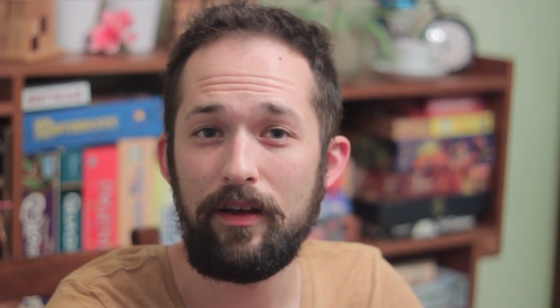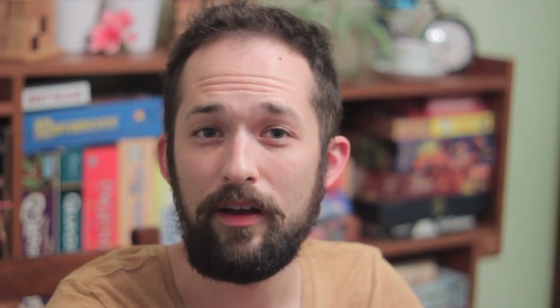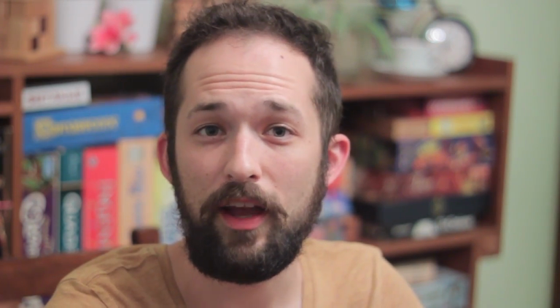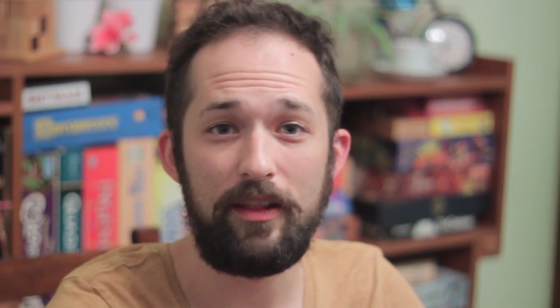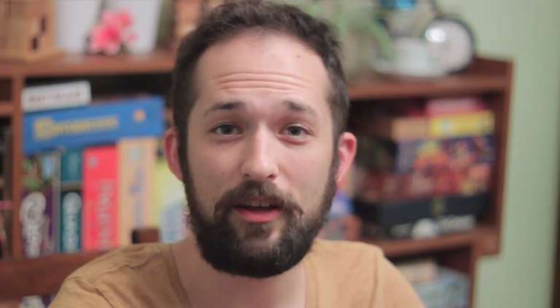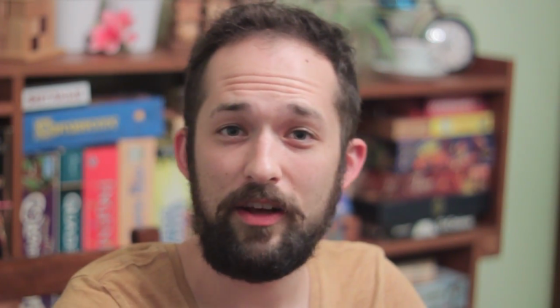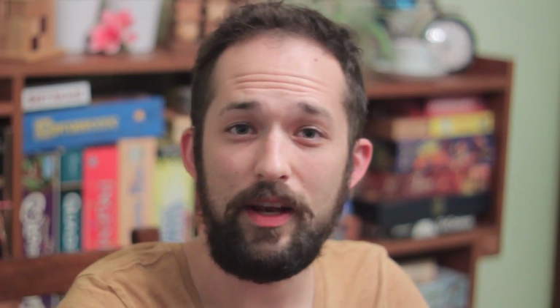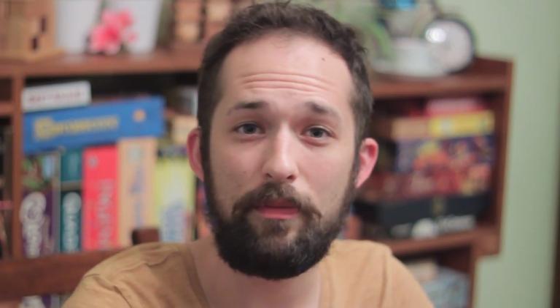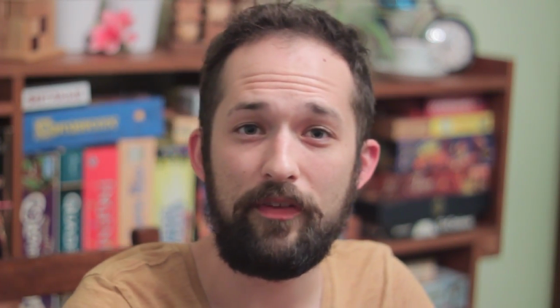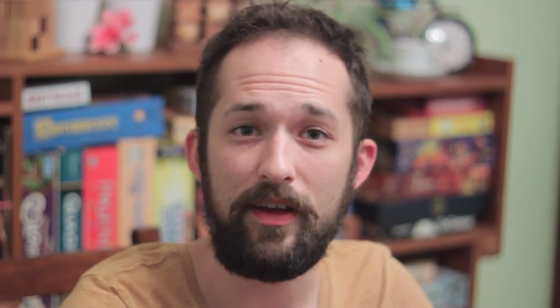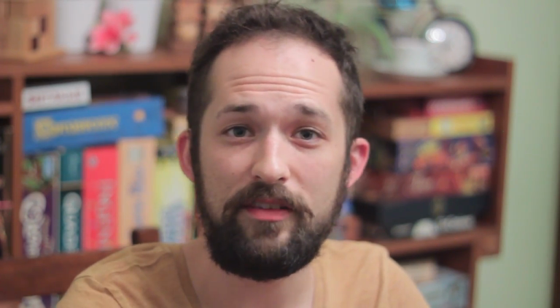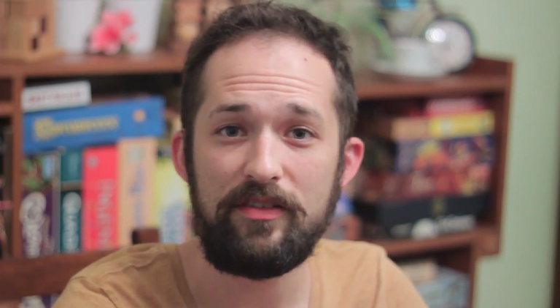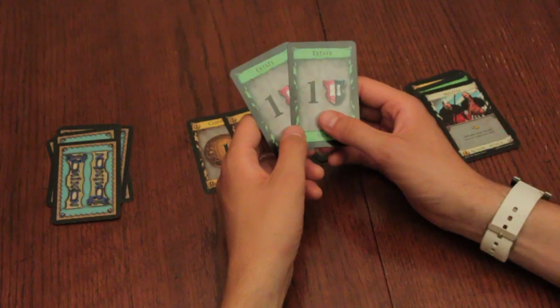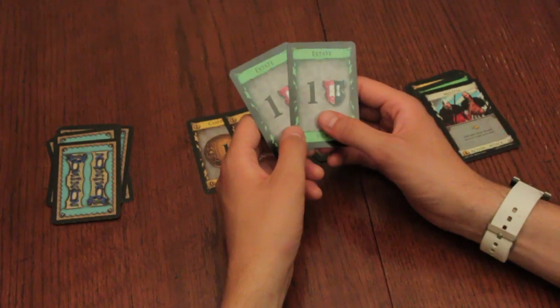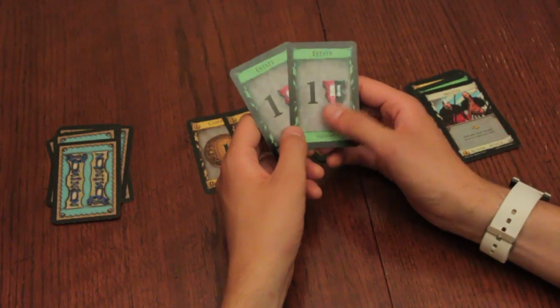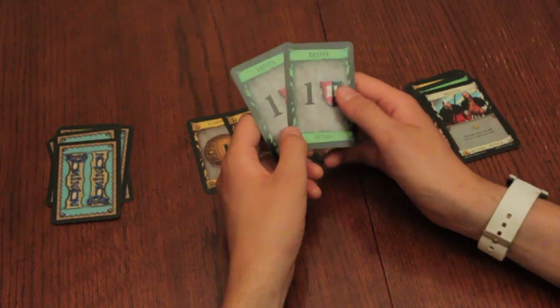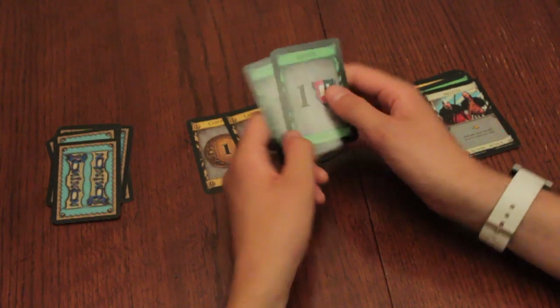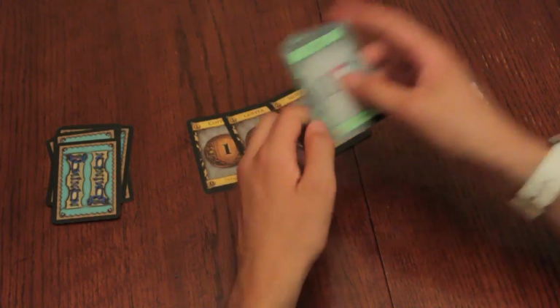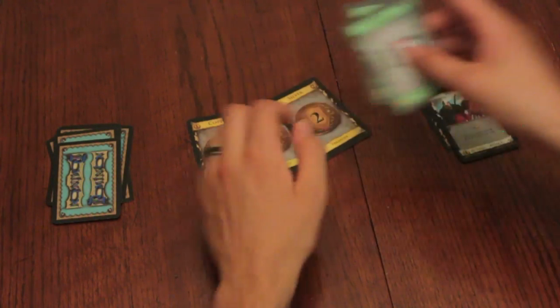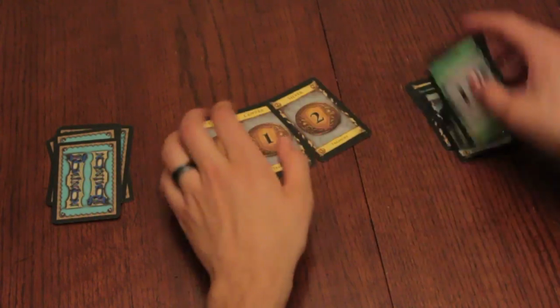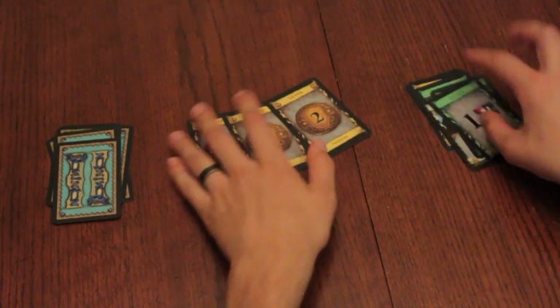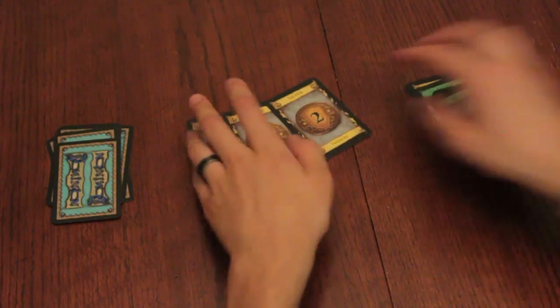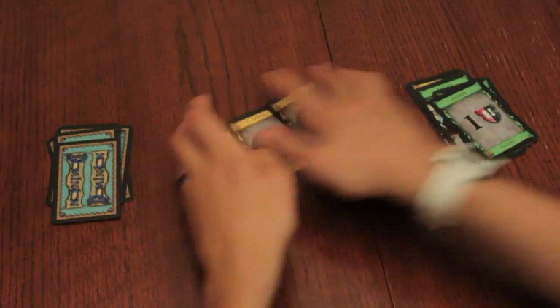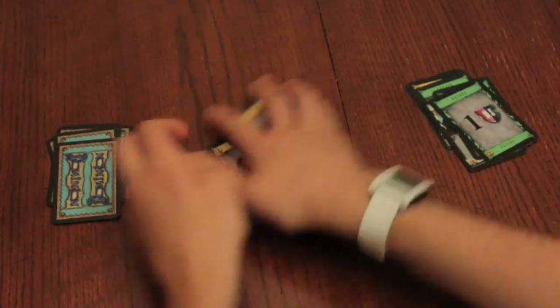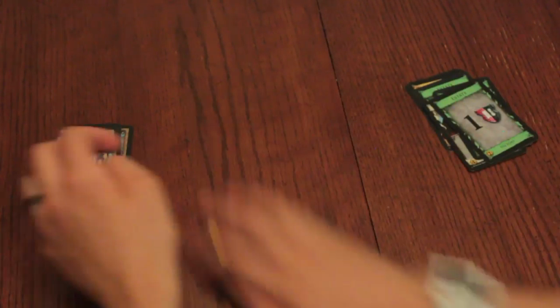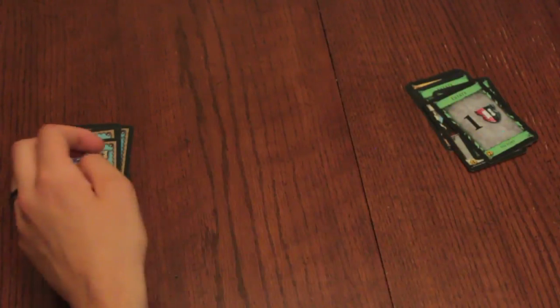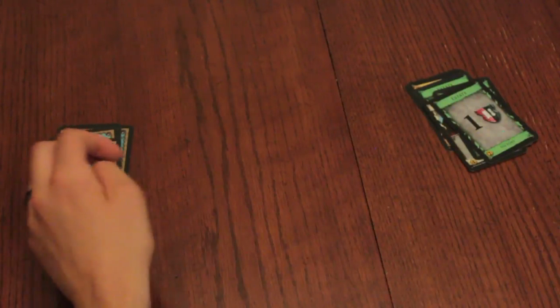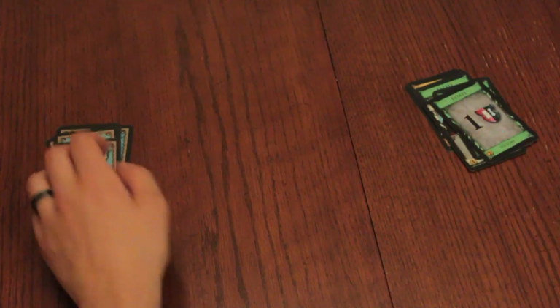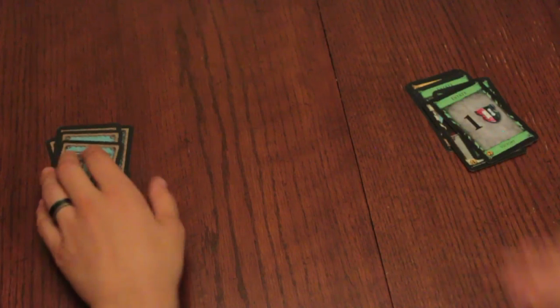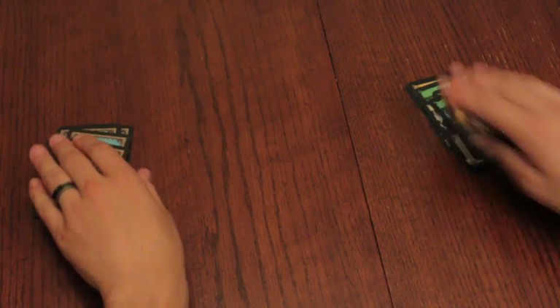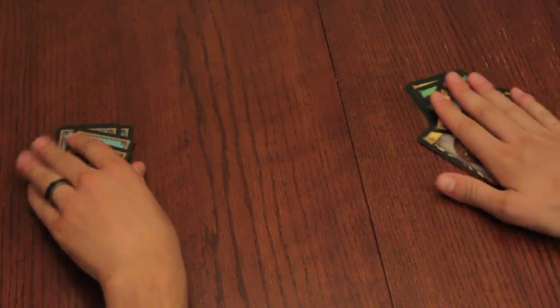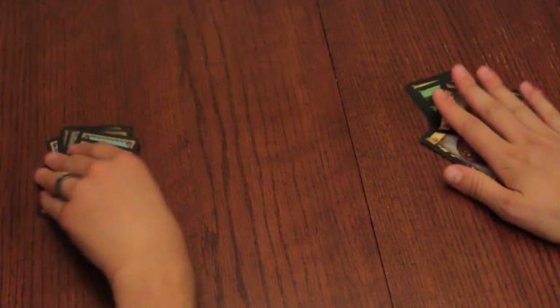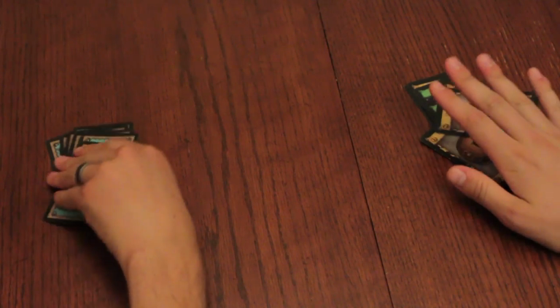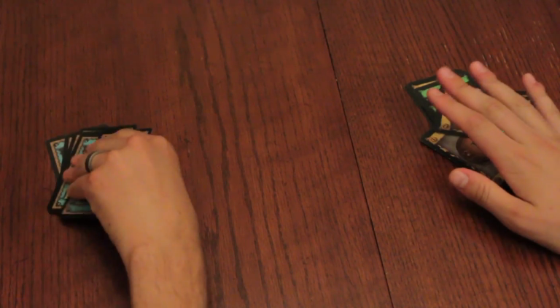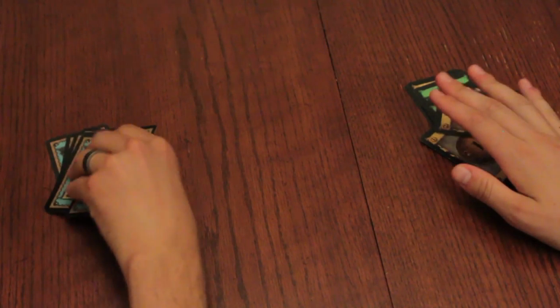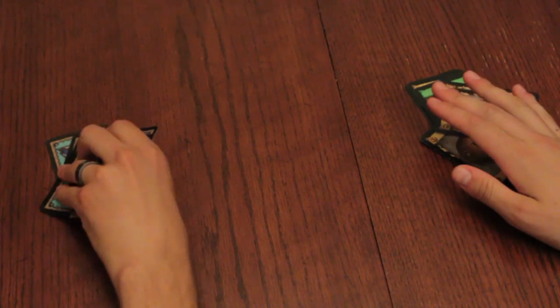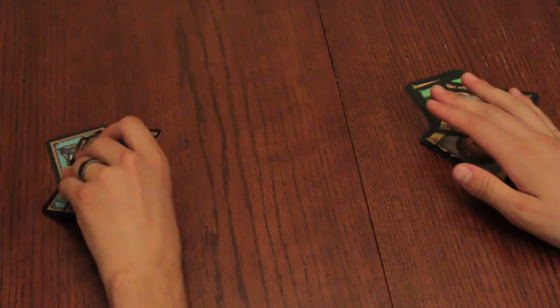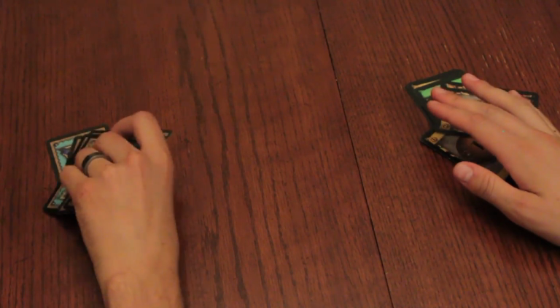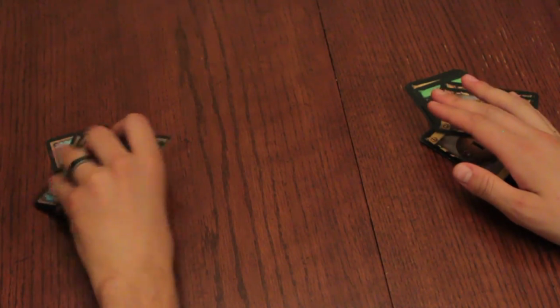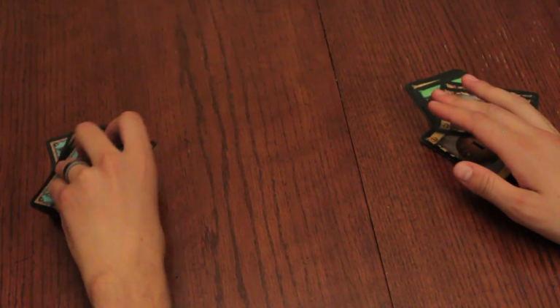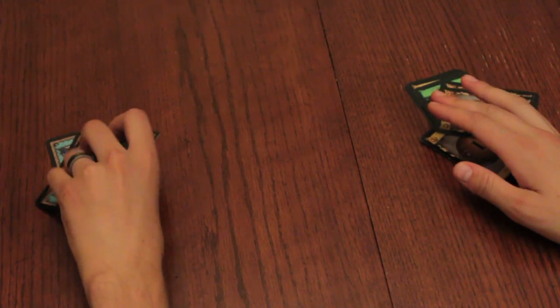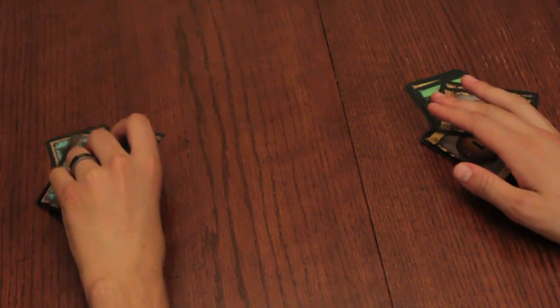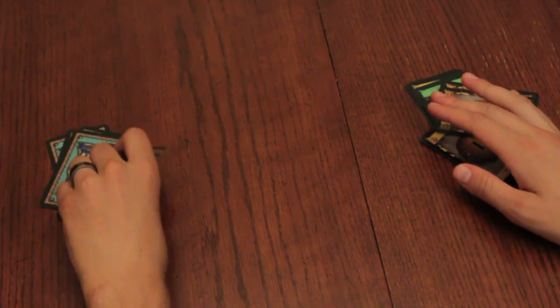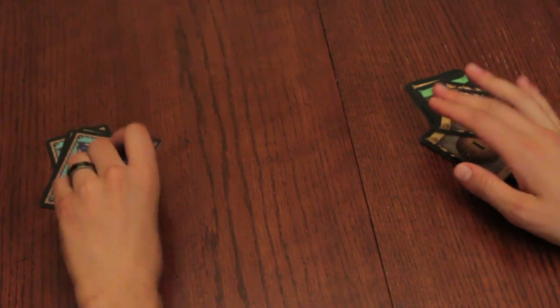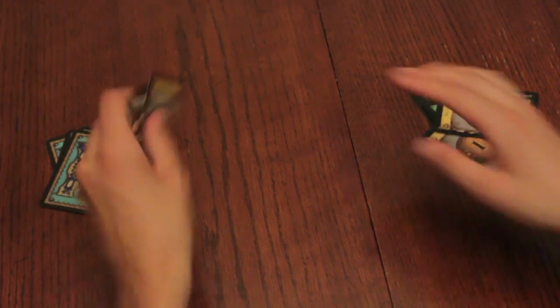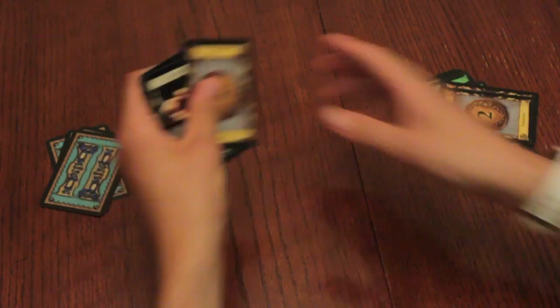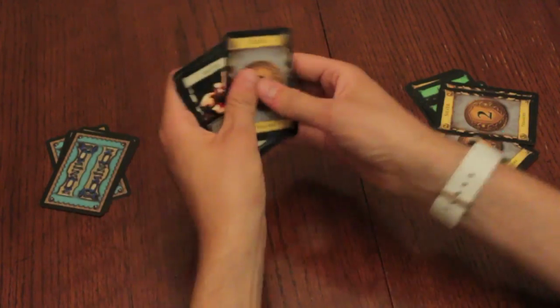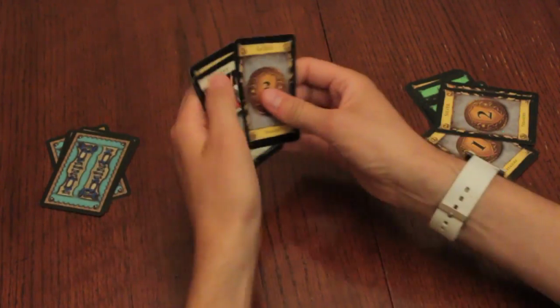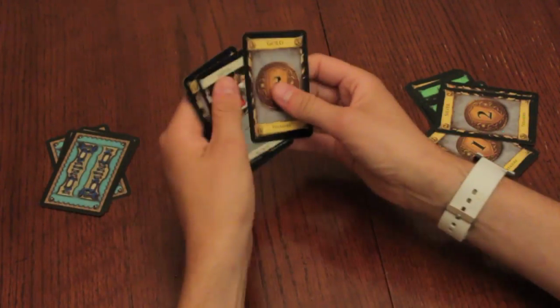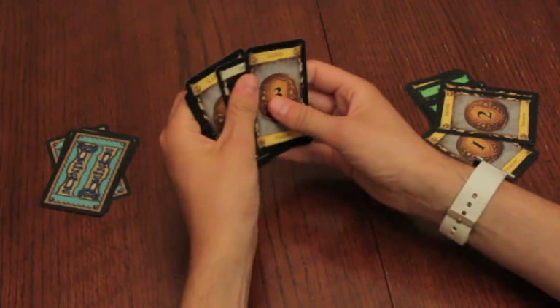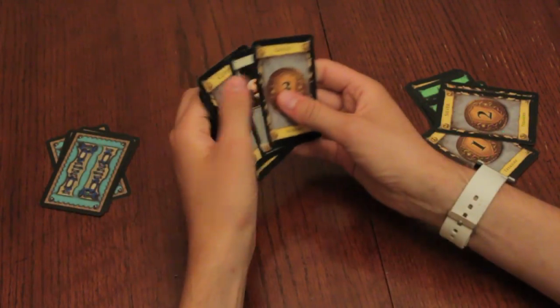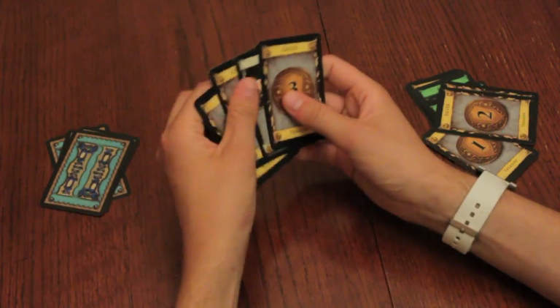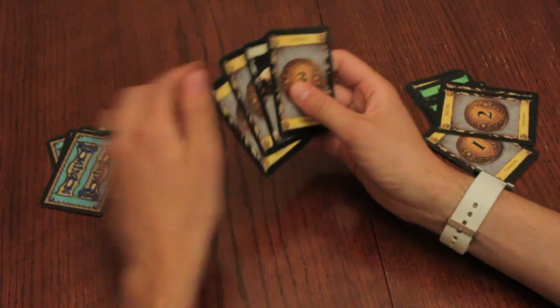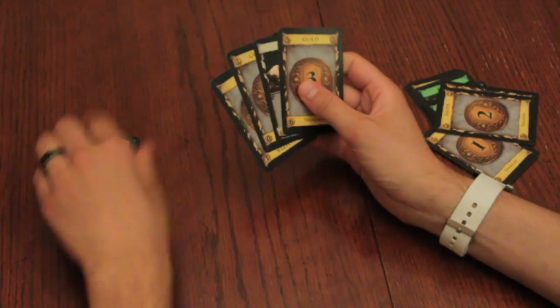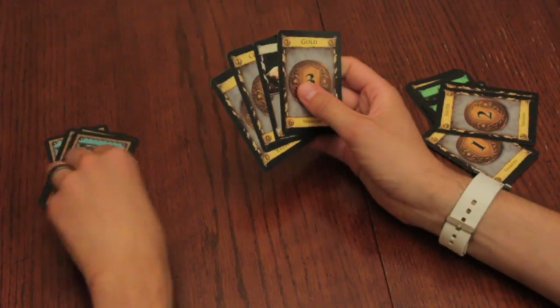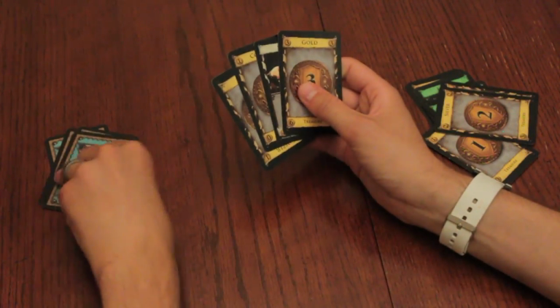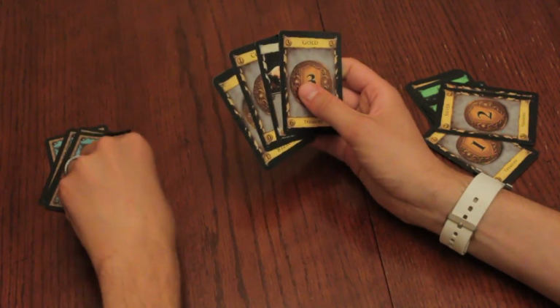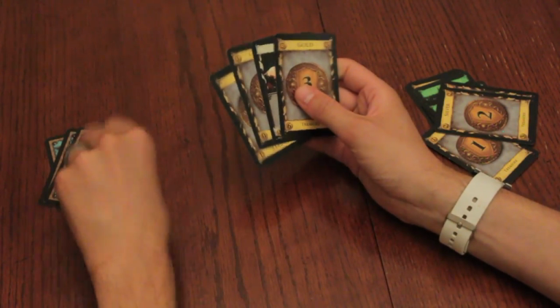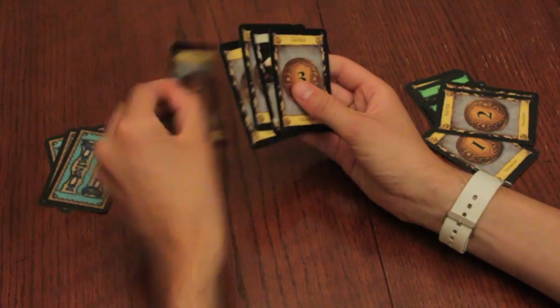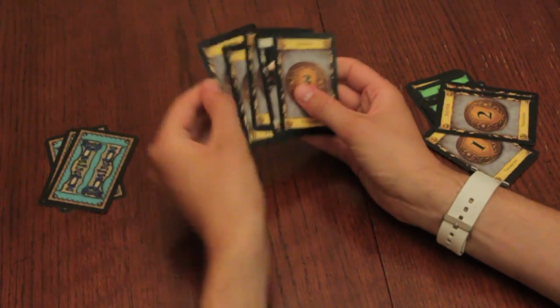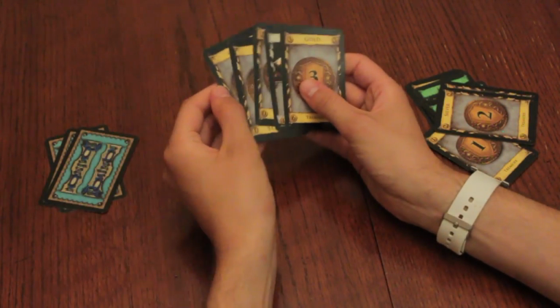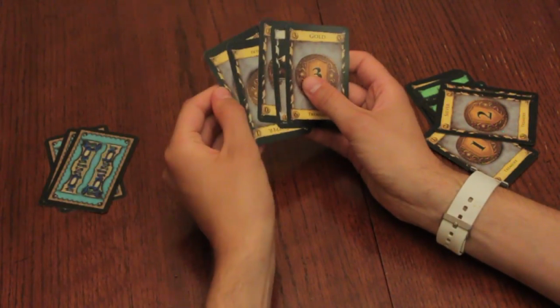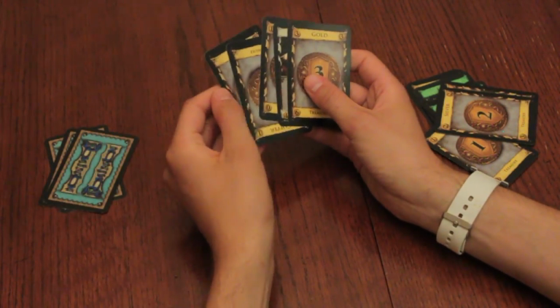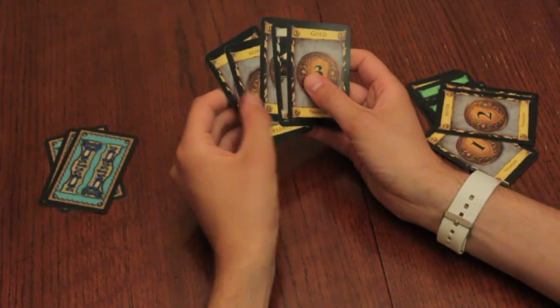In the Cleanup phase, place all the cards in your hand and play area into the discard pile, and draw a new hand of five cards.